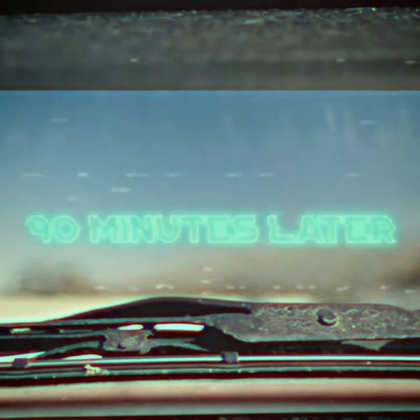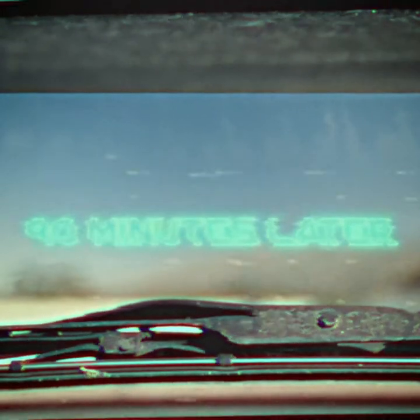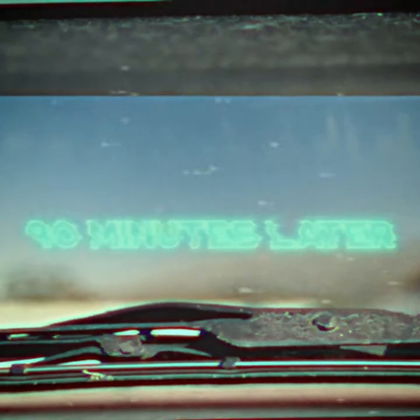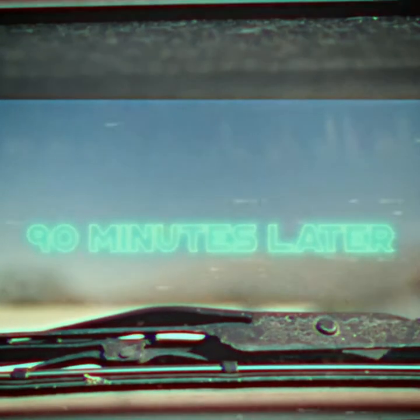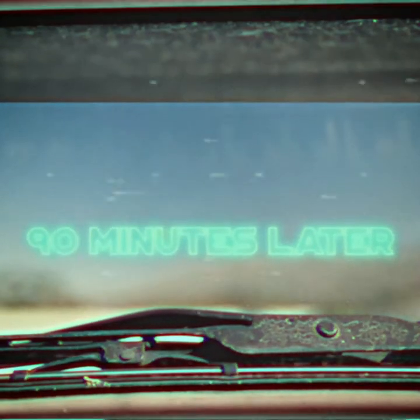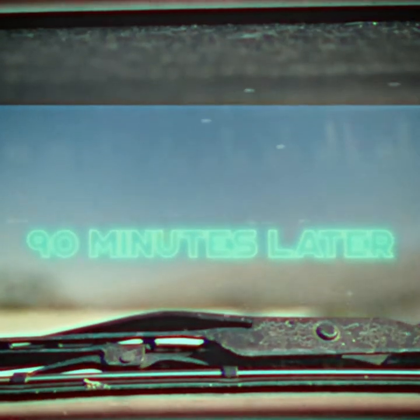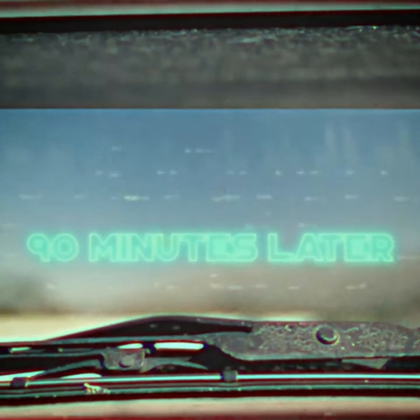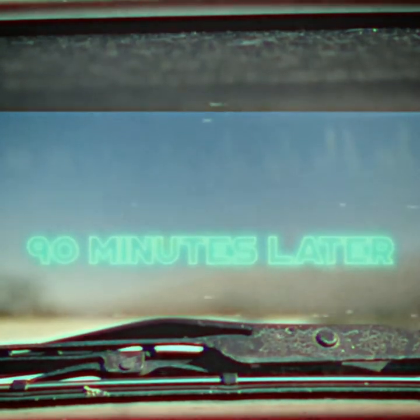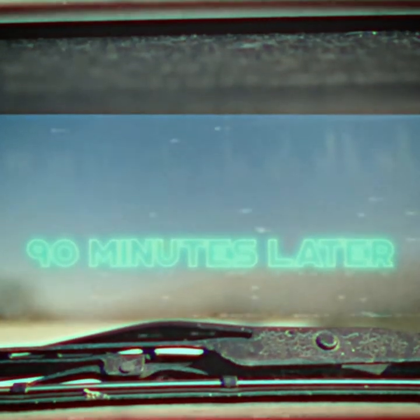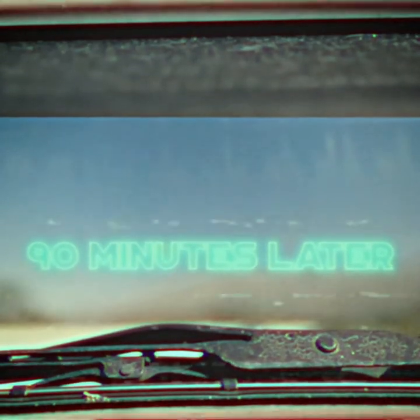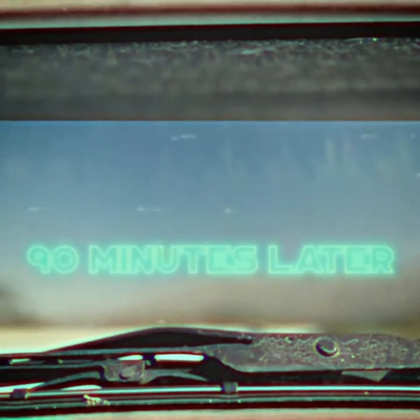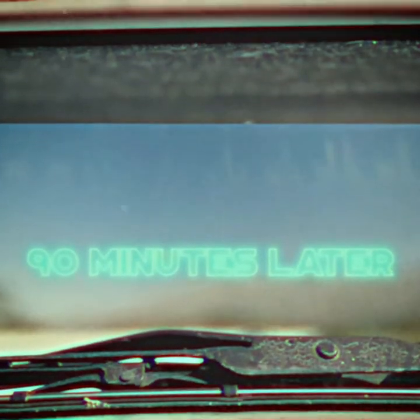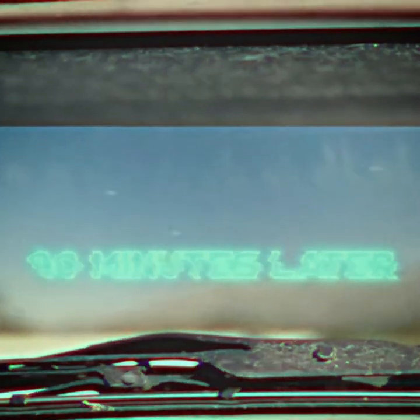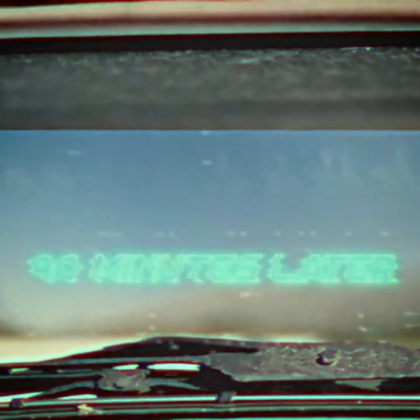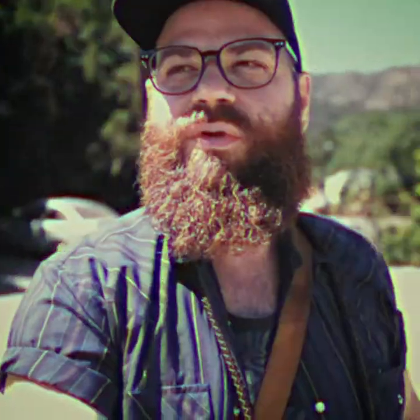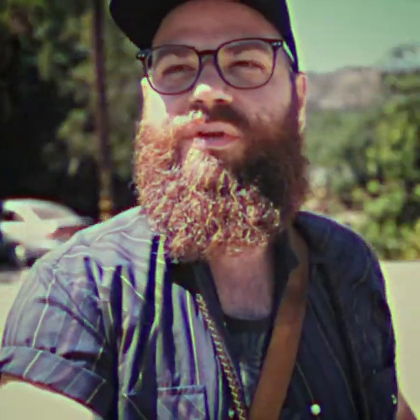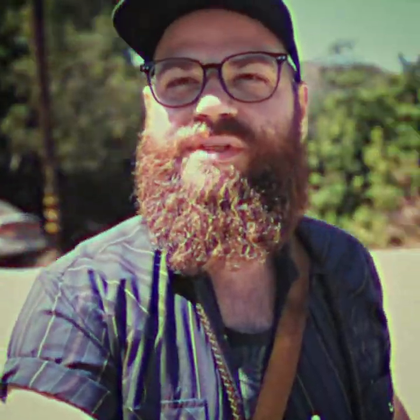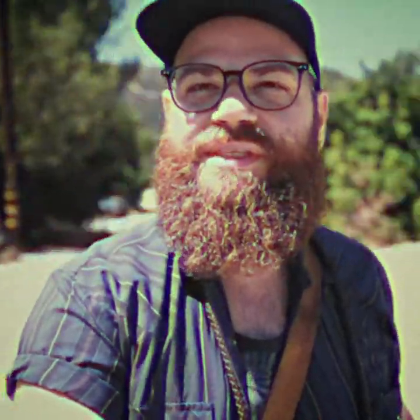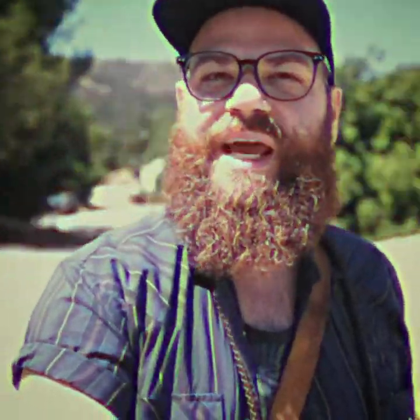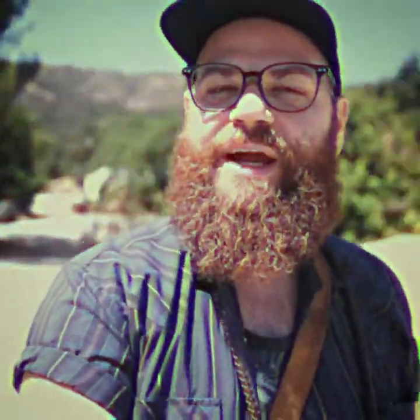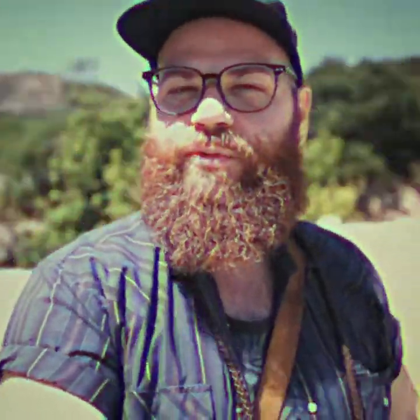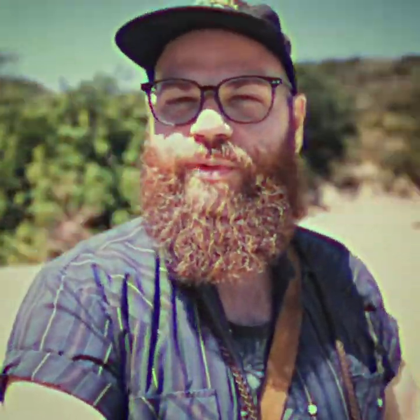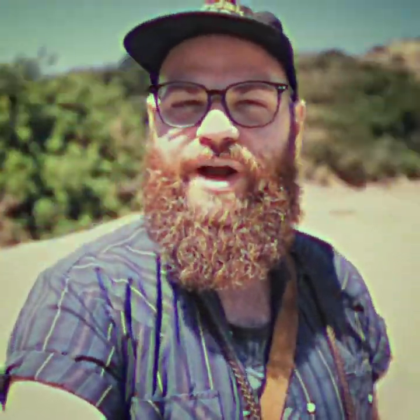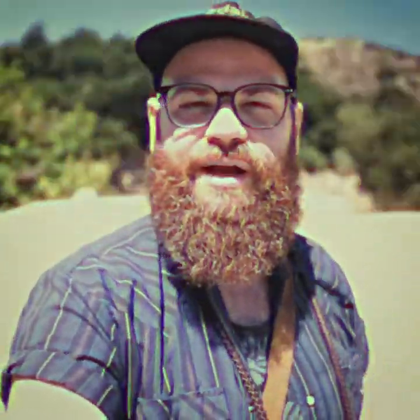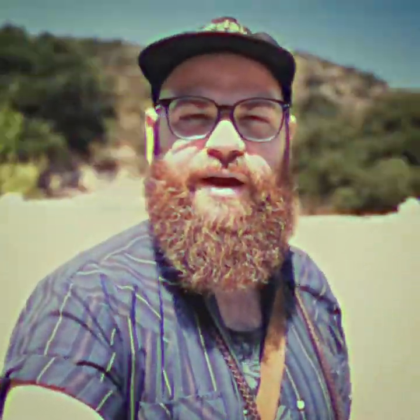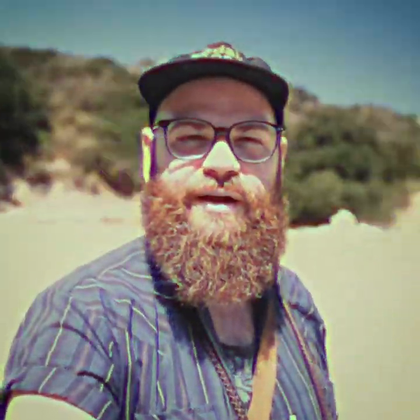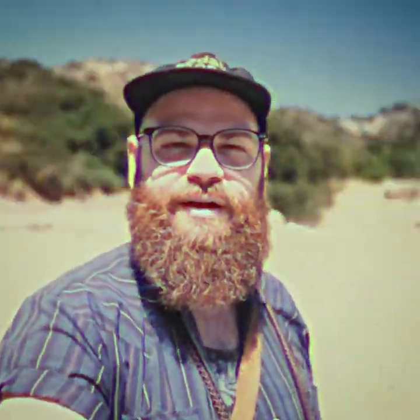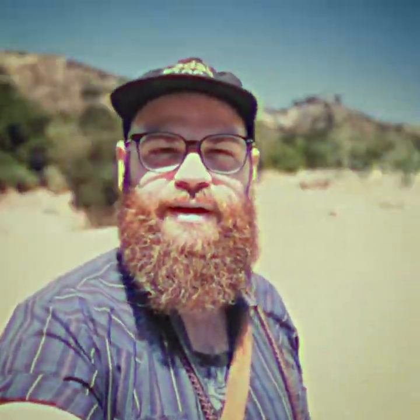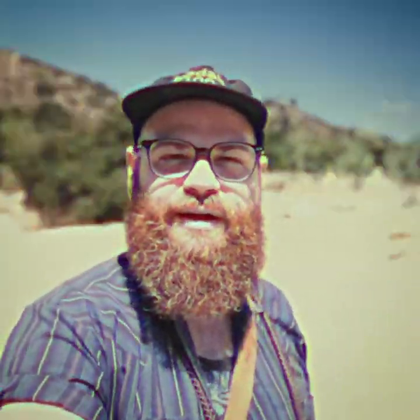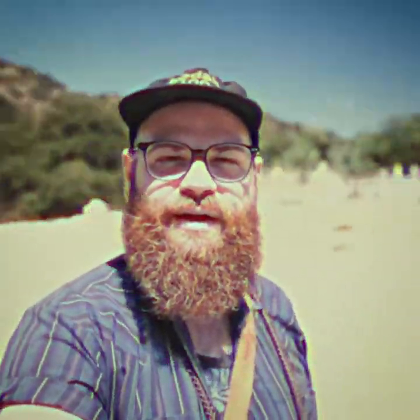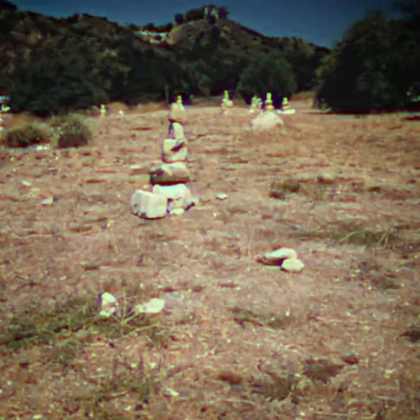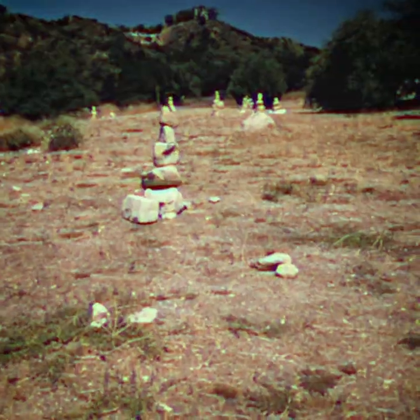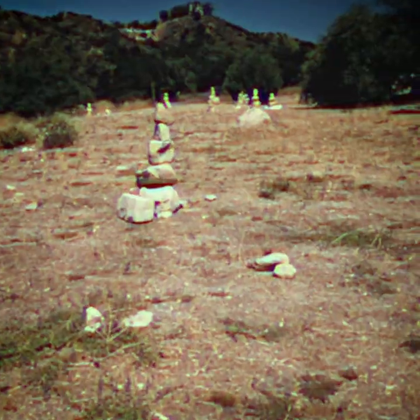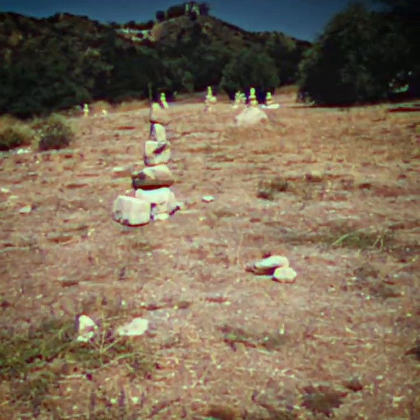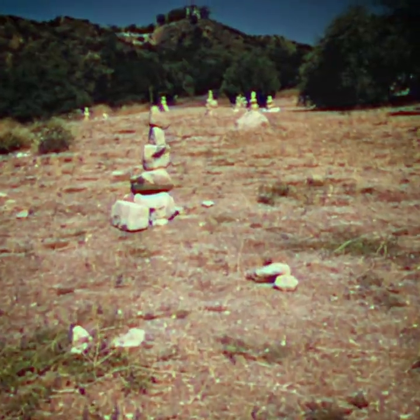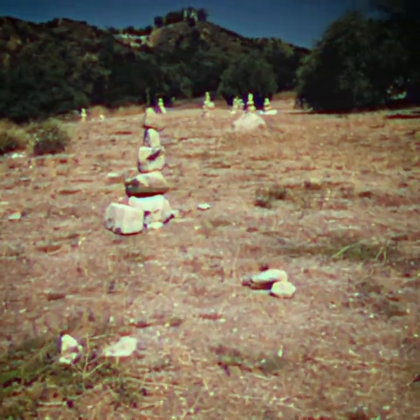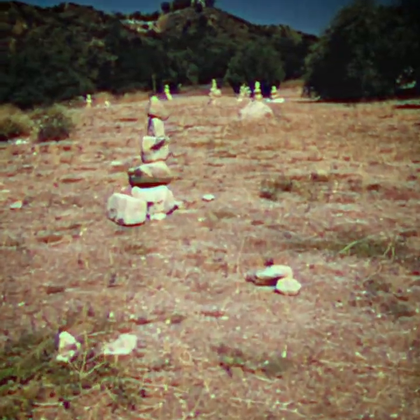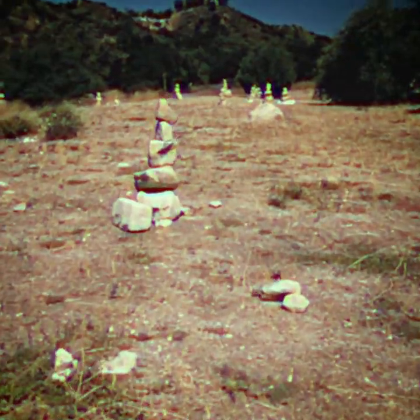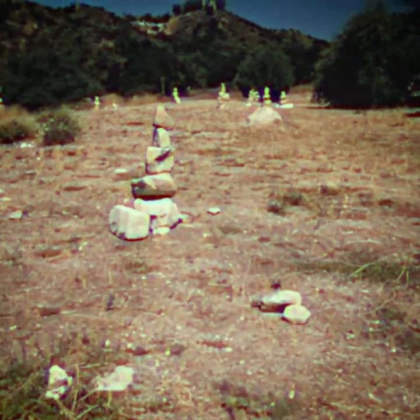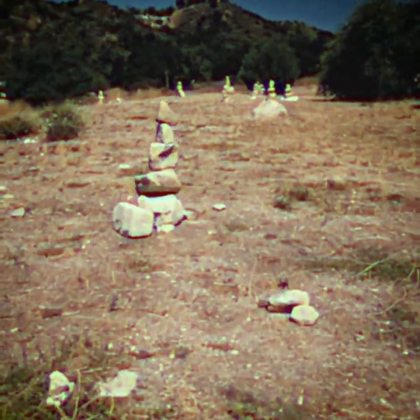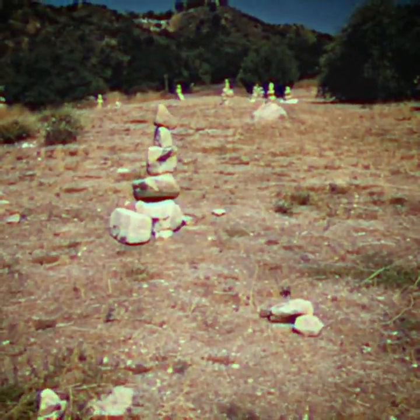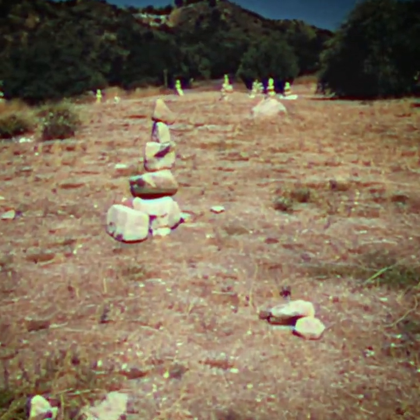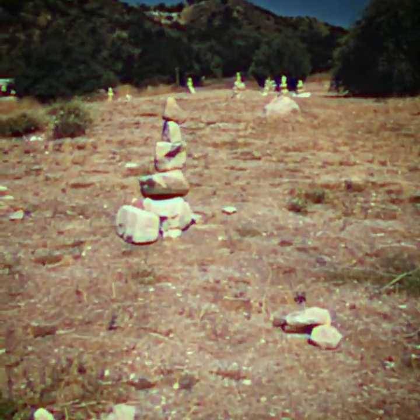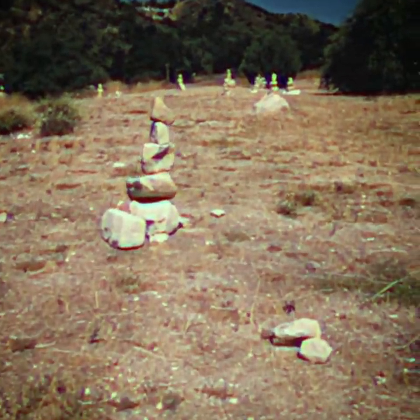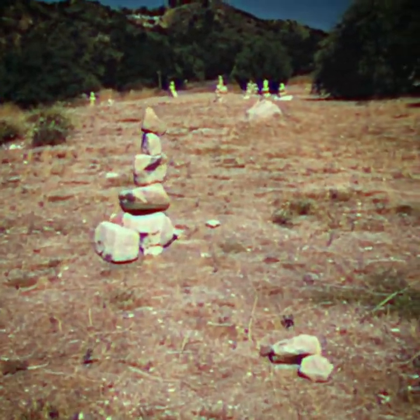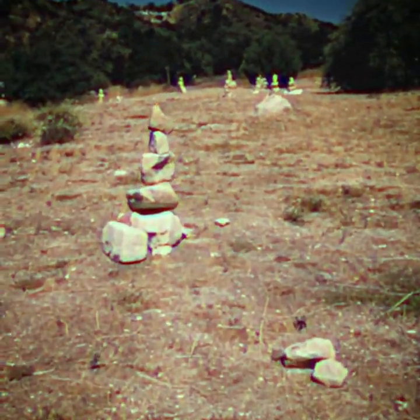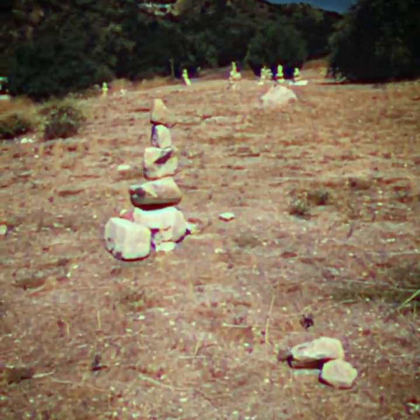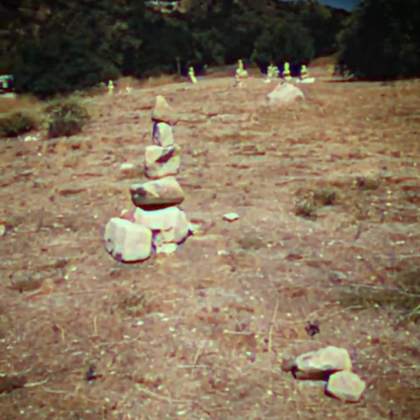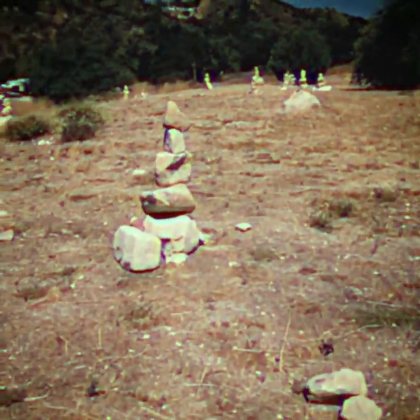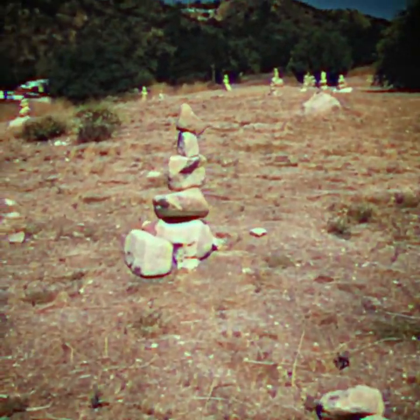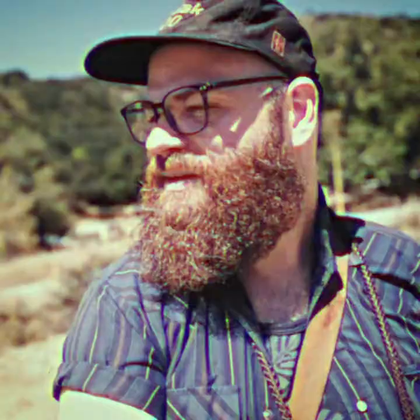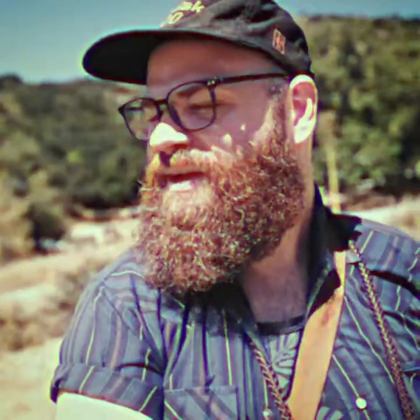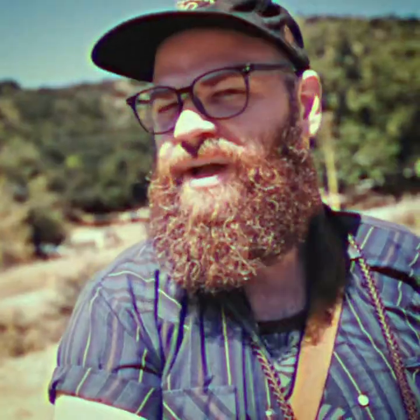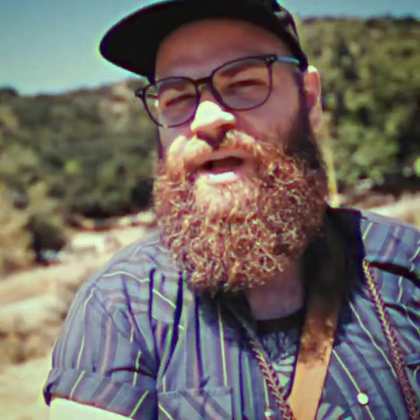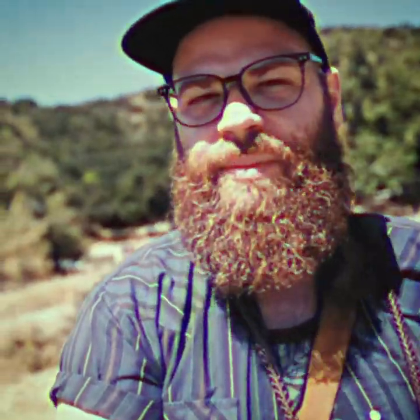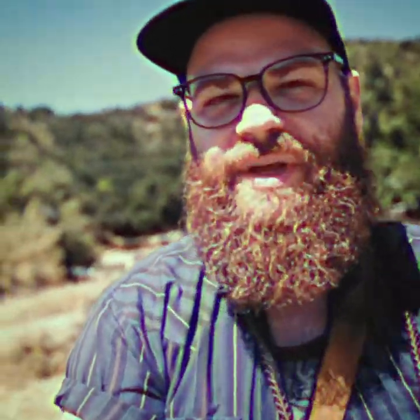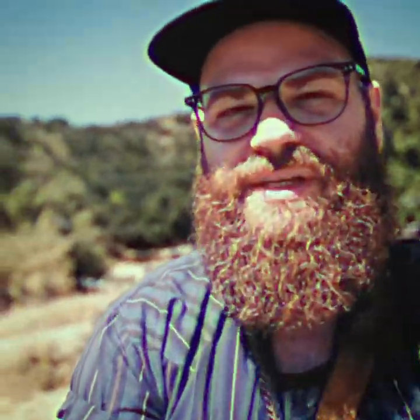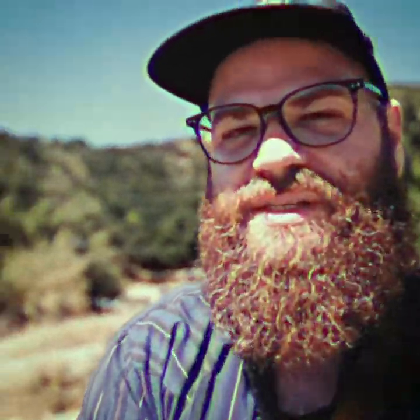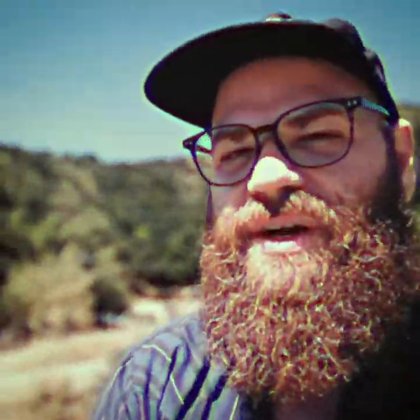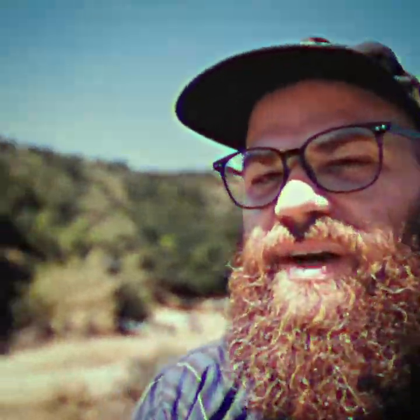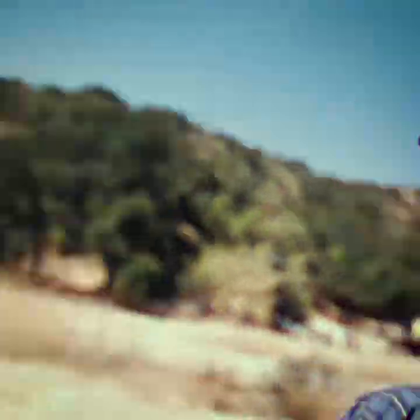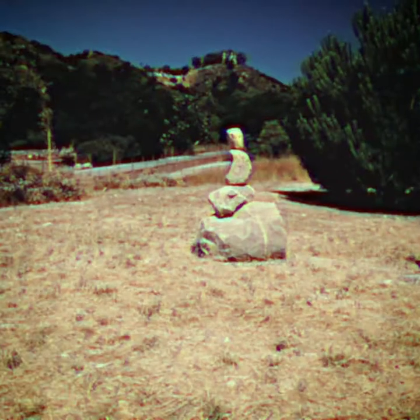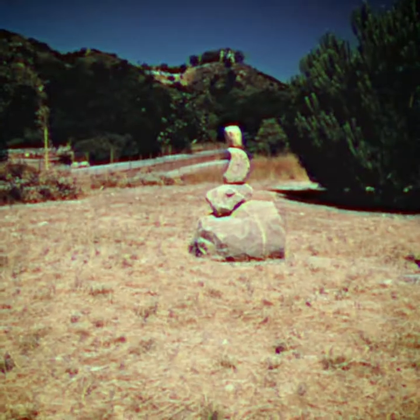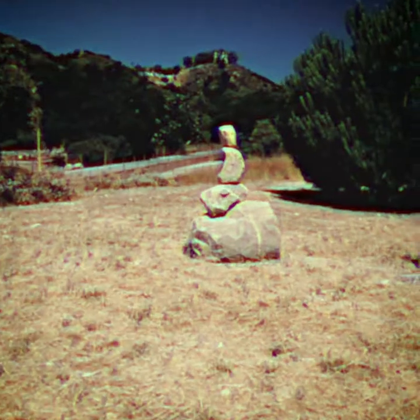I found this really cool stacked rock garden. I can't believe this is just on the side of the road here. I'm gonna start here.